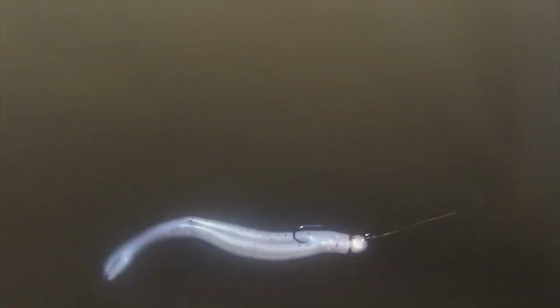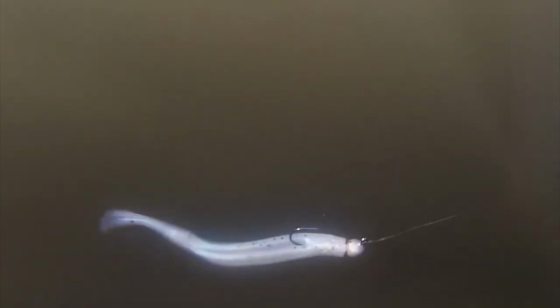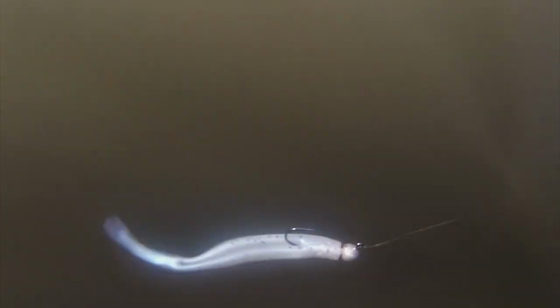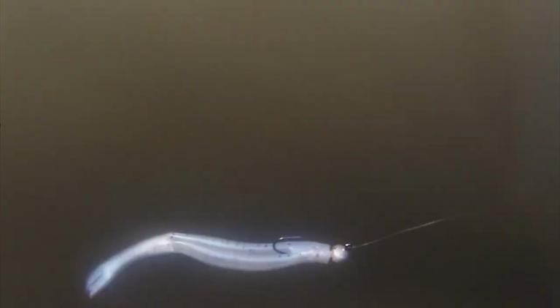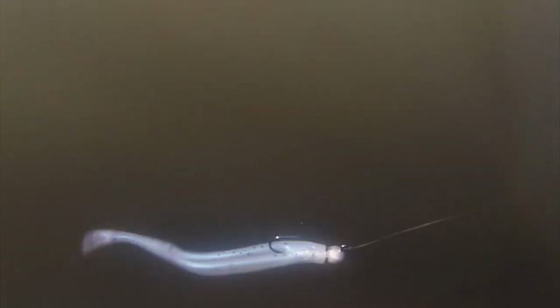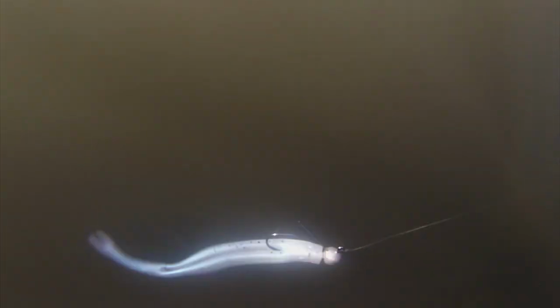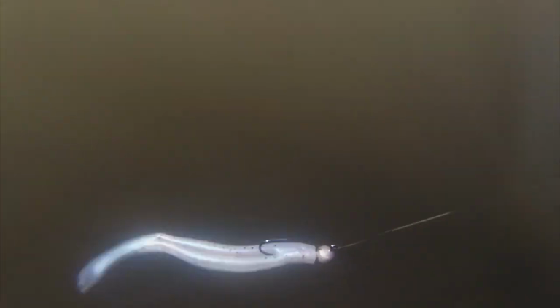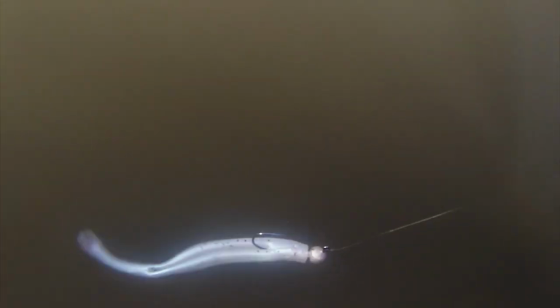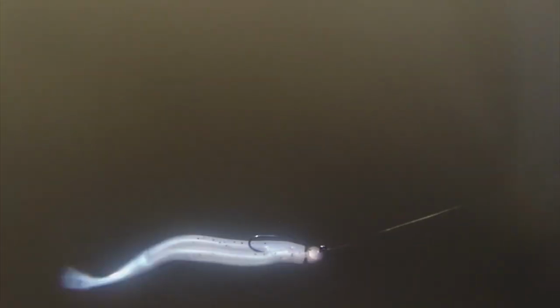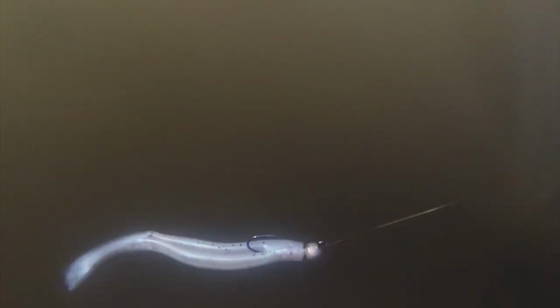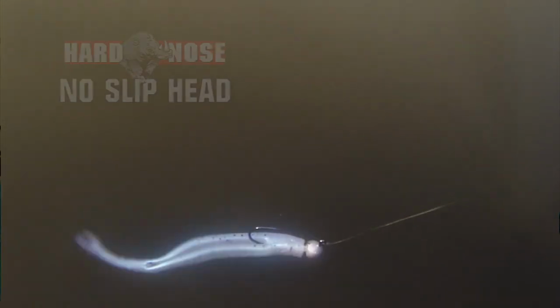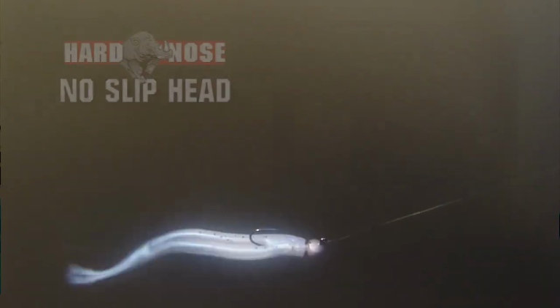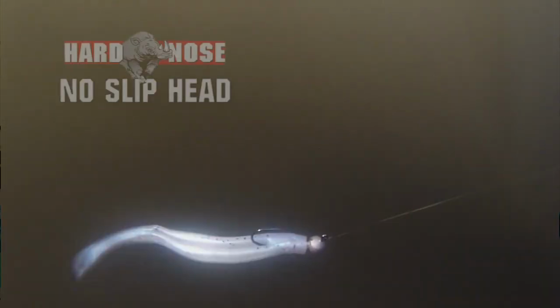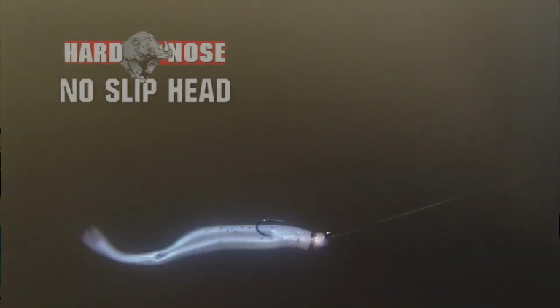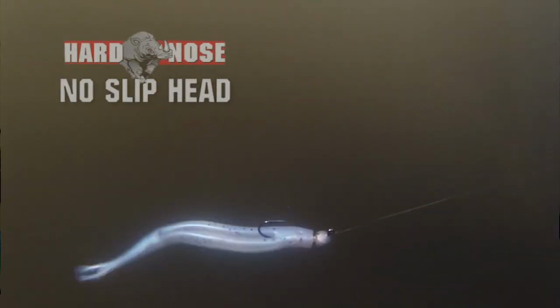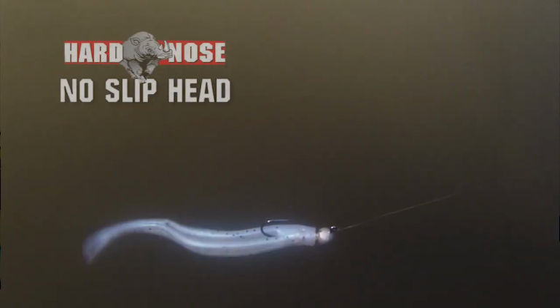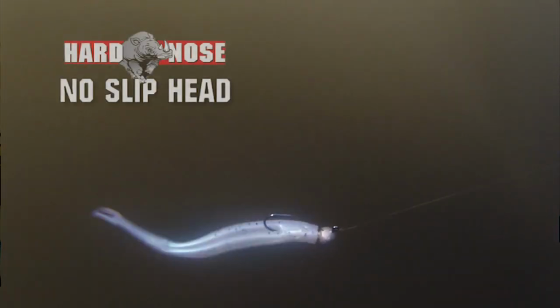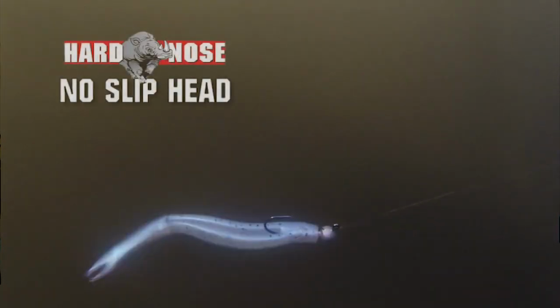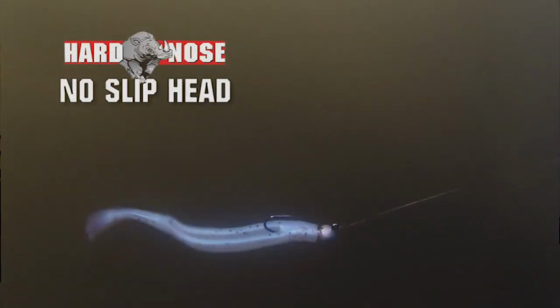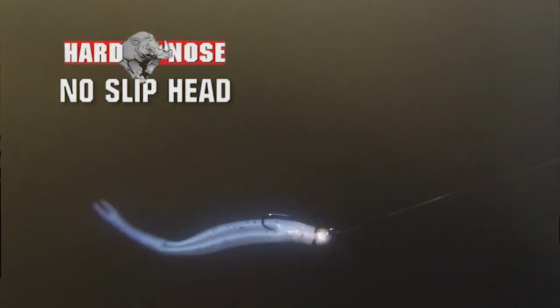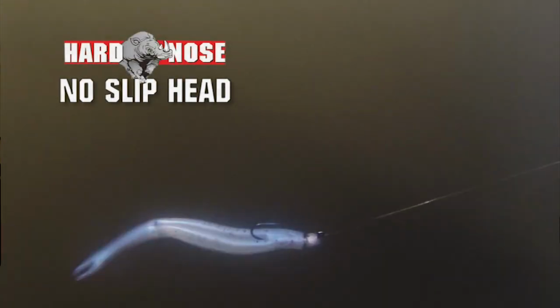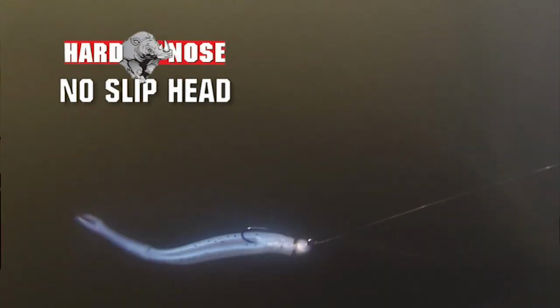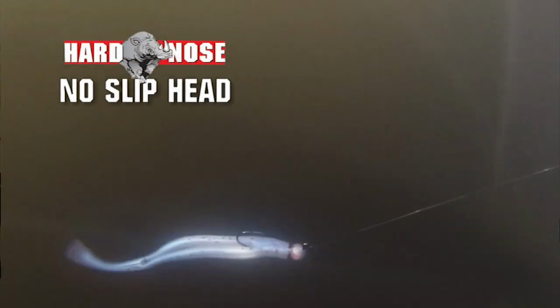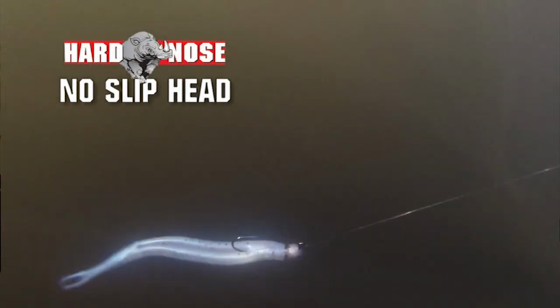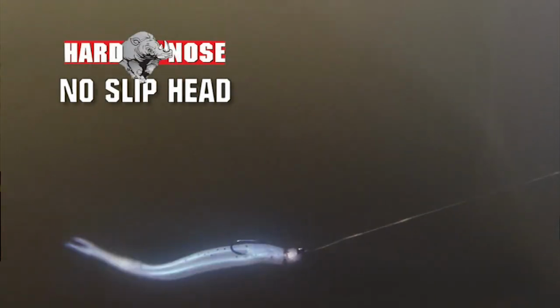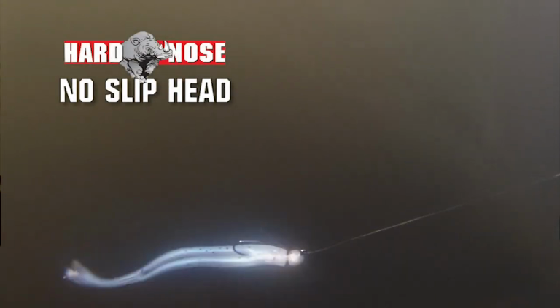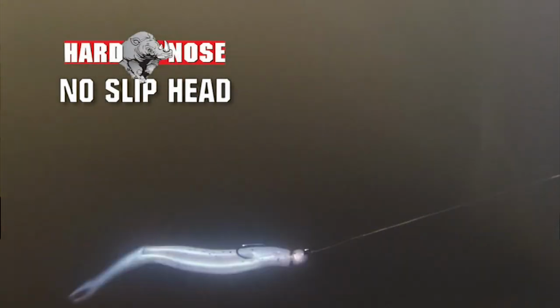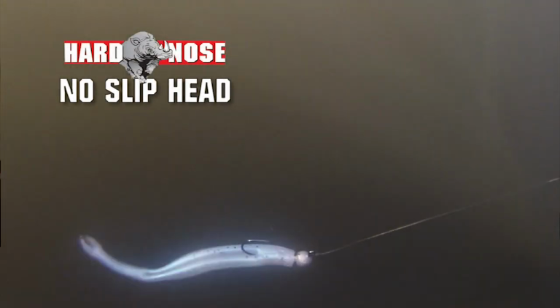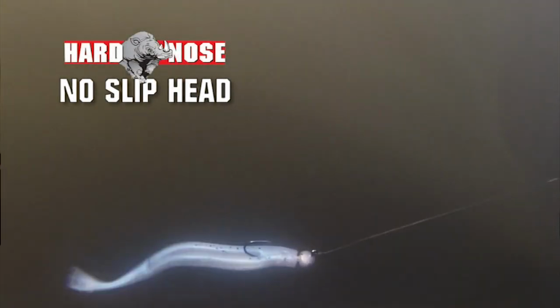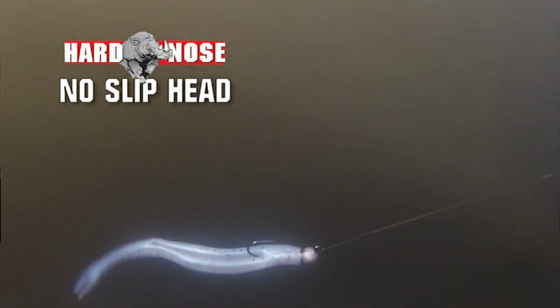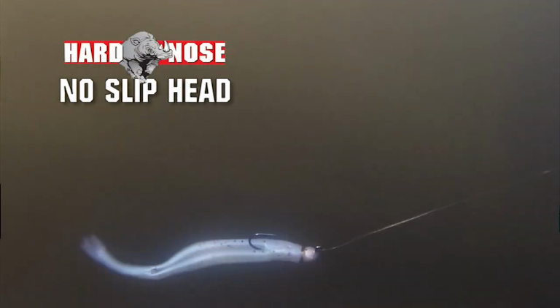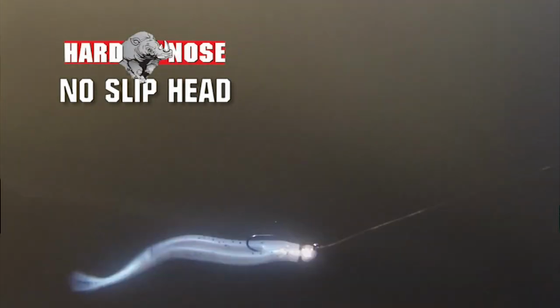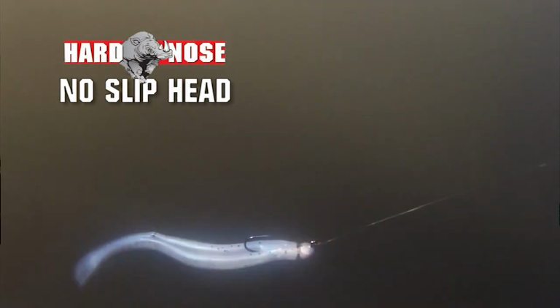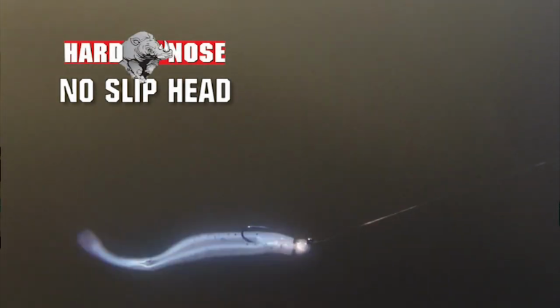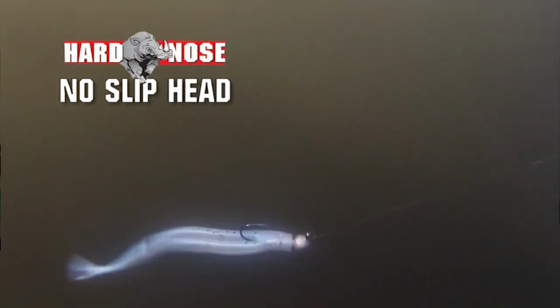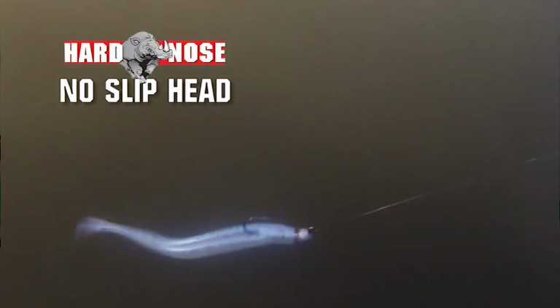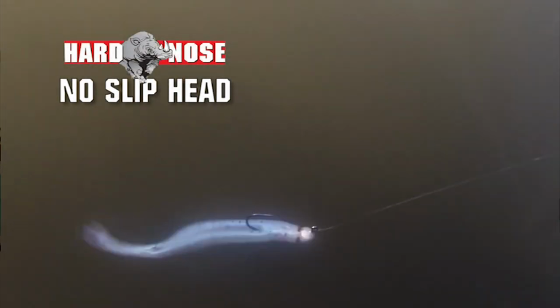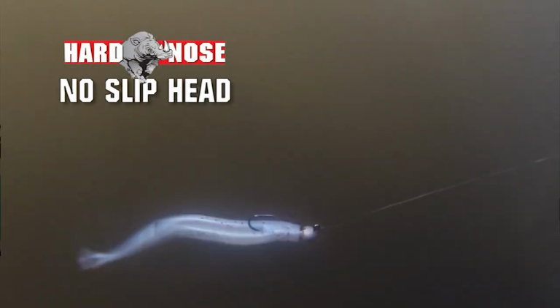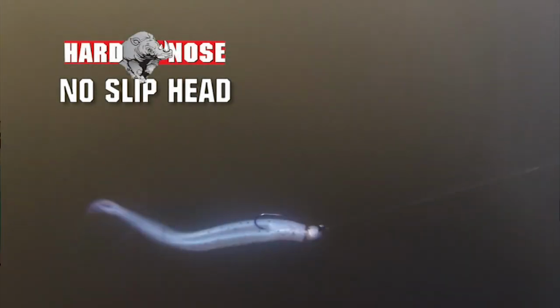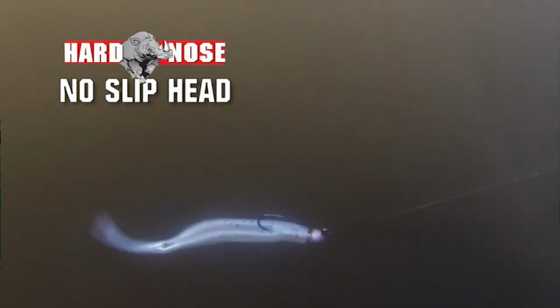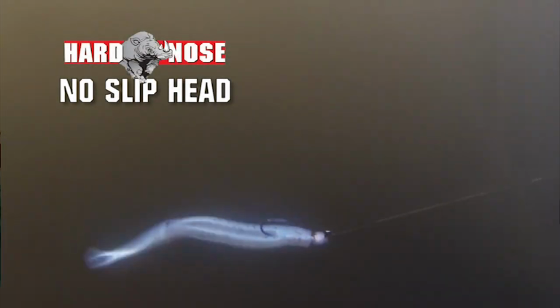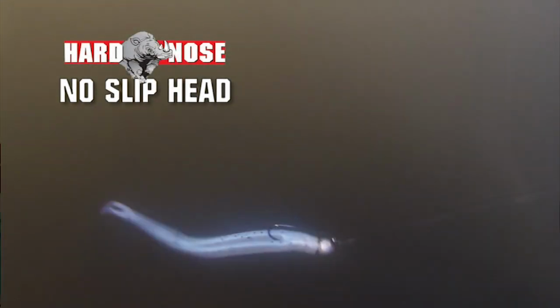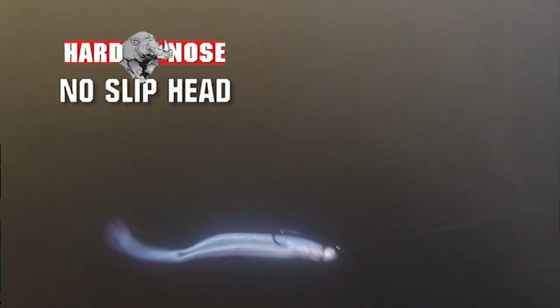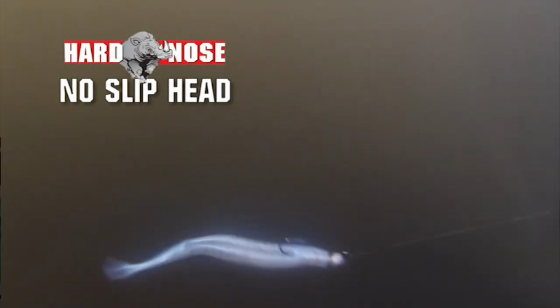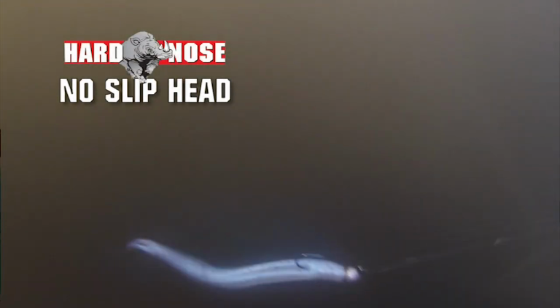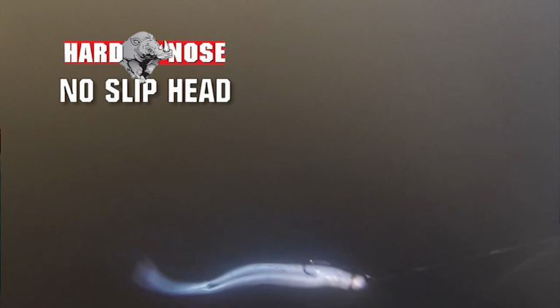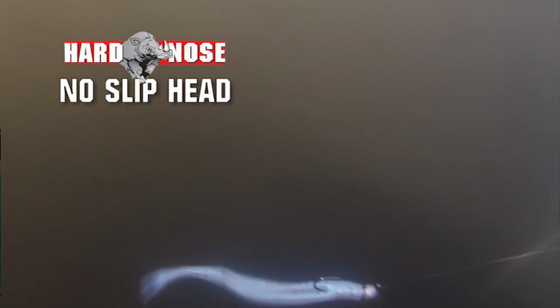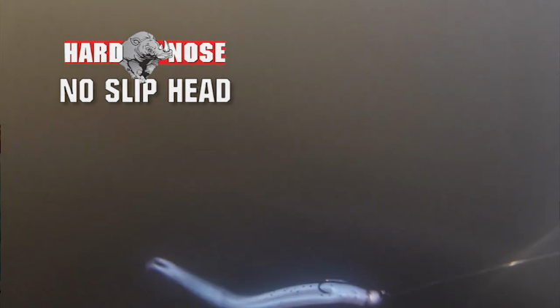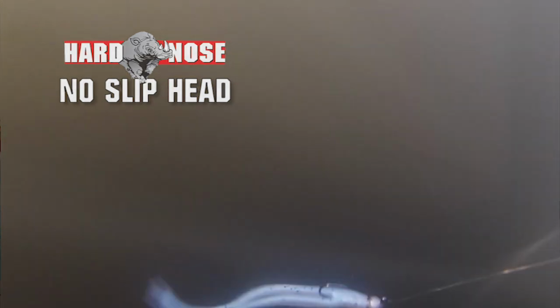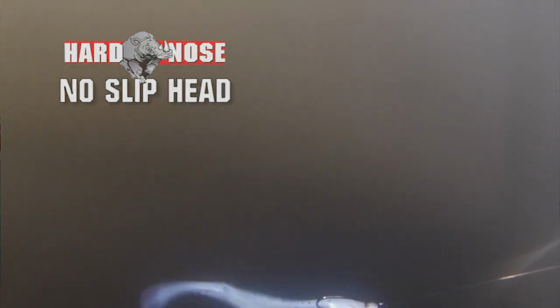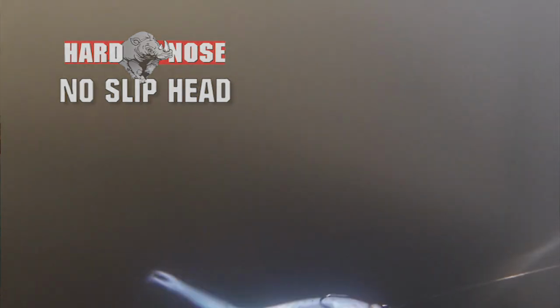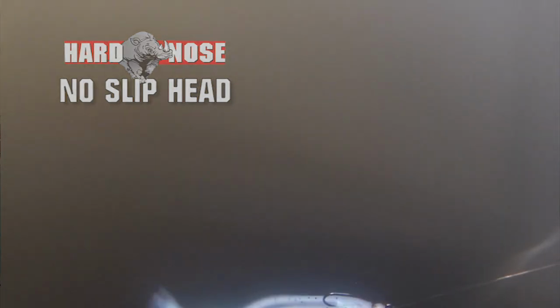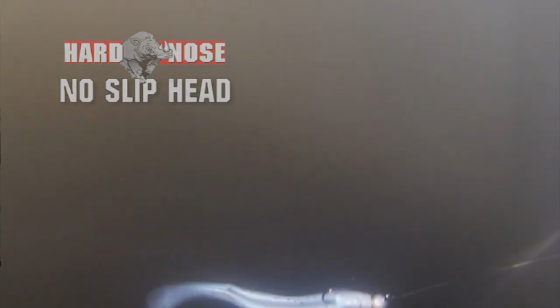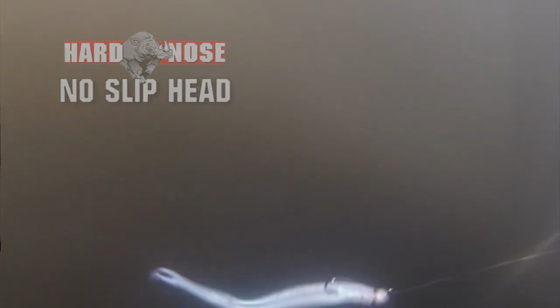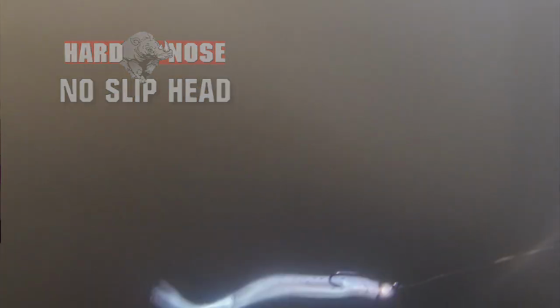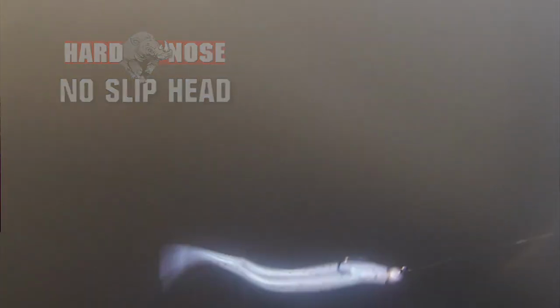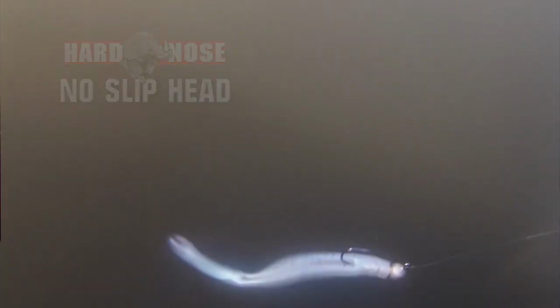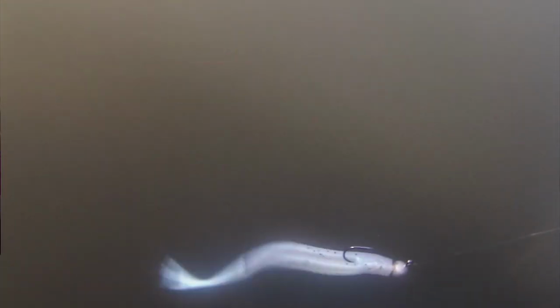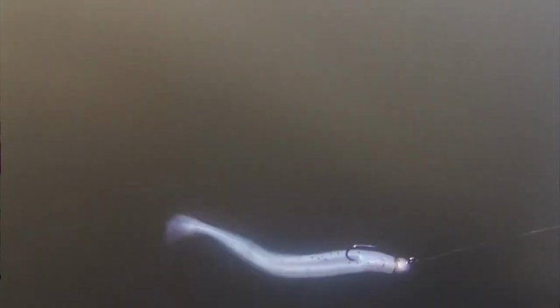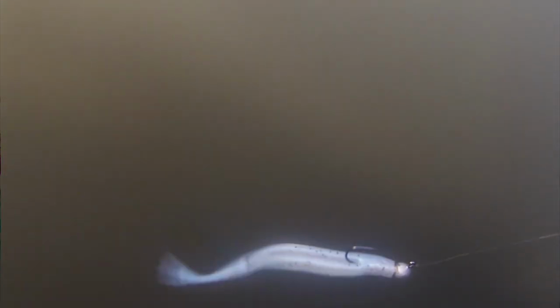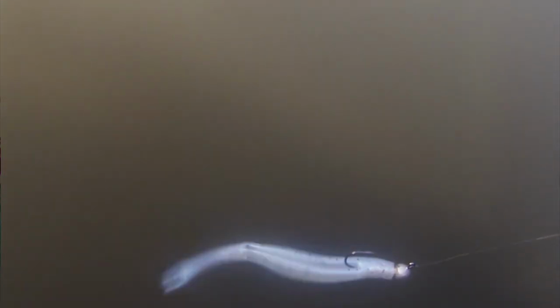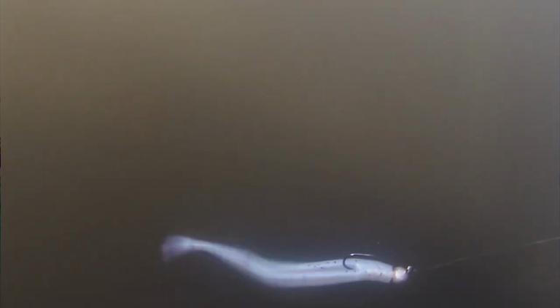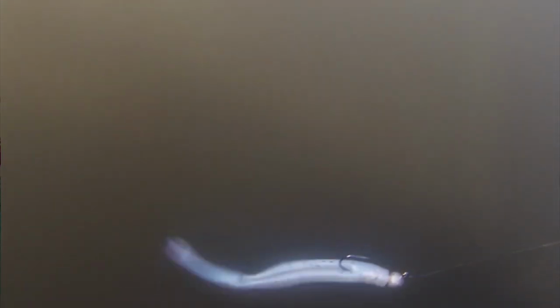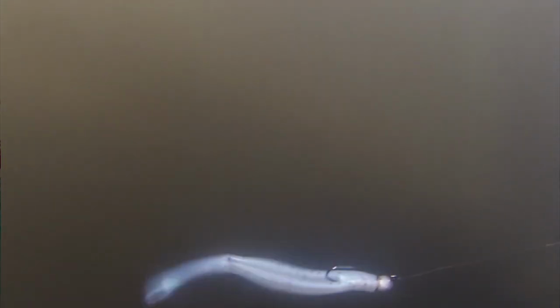The neat thing about it, it comes with the man's patented hard nose, no-slip head and the soft subtle action of the jelly worm.